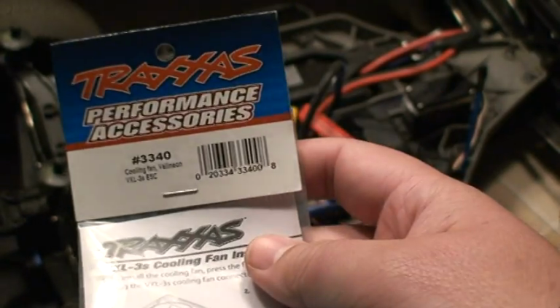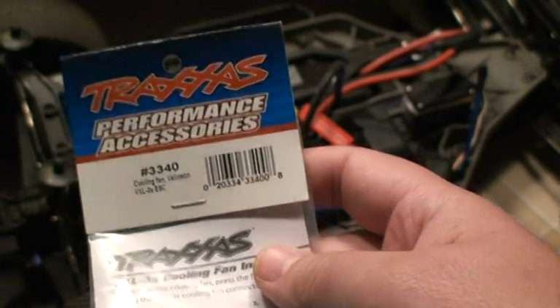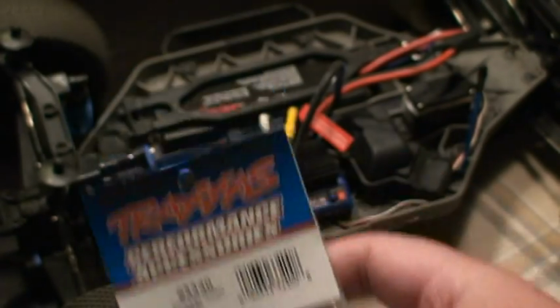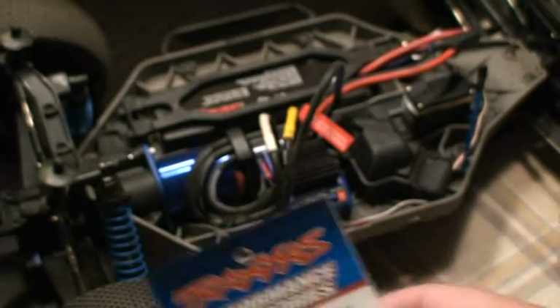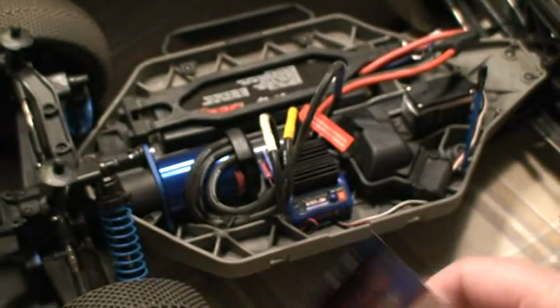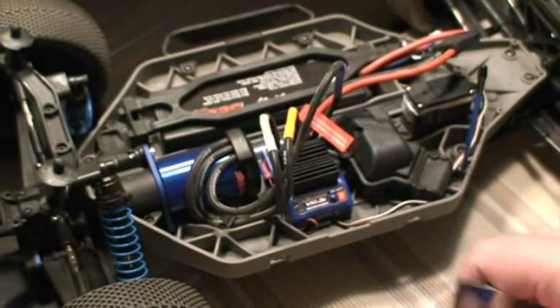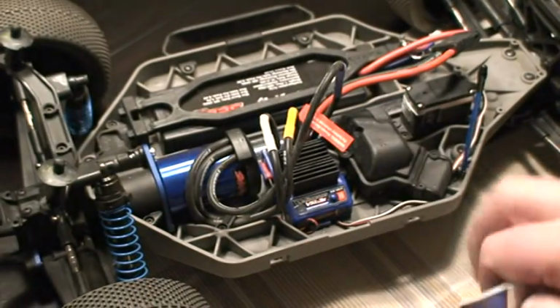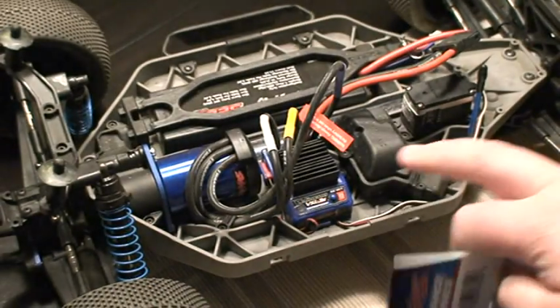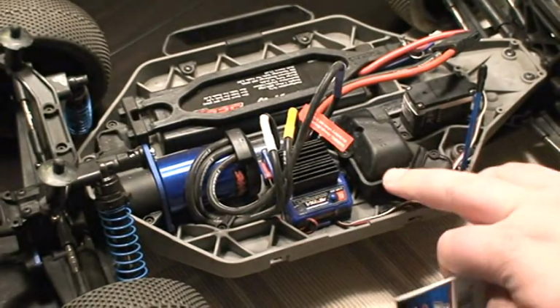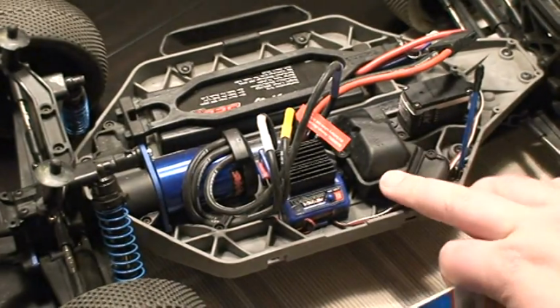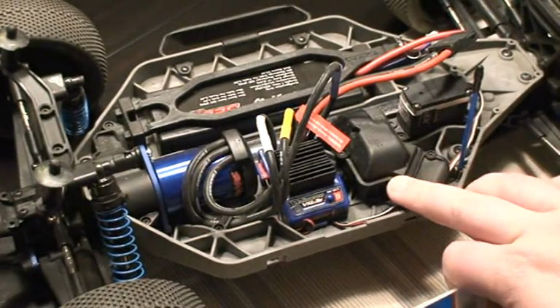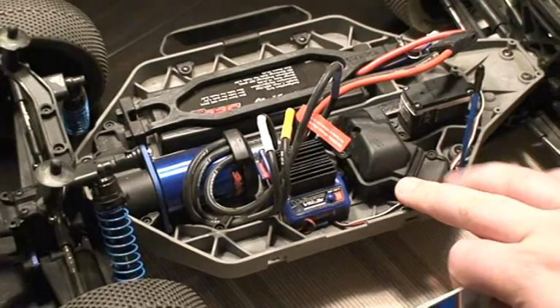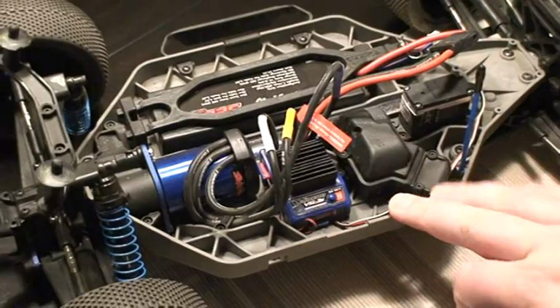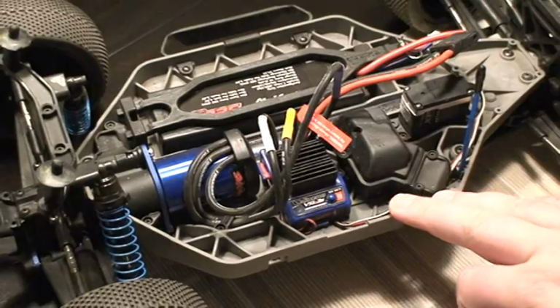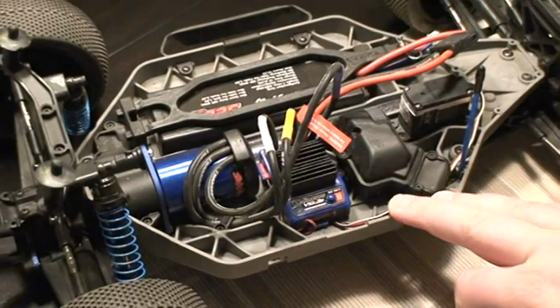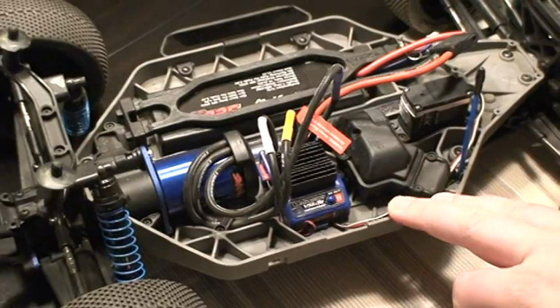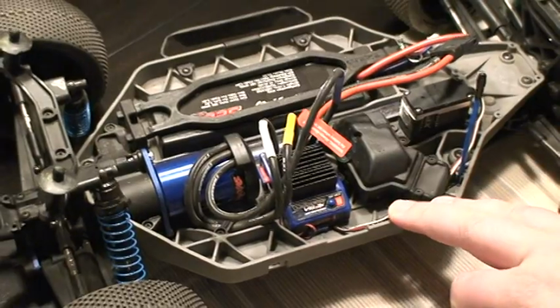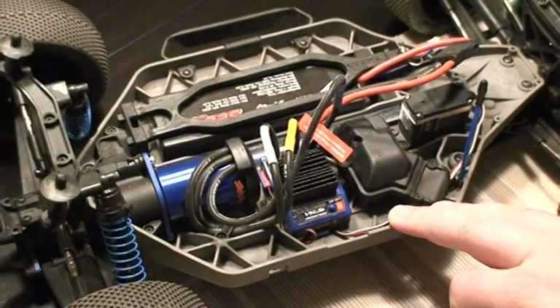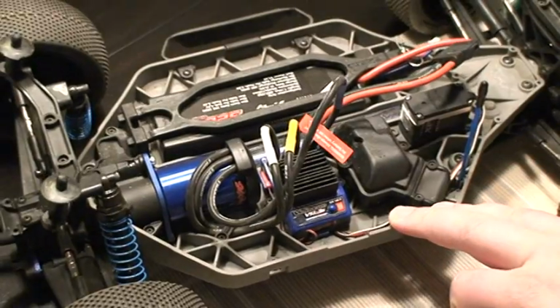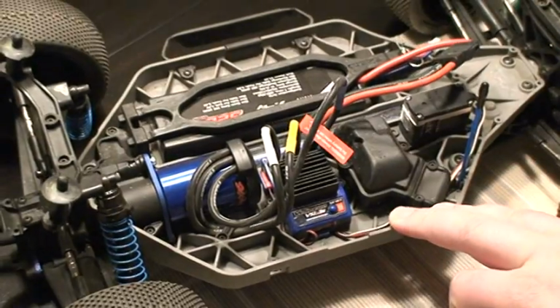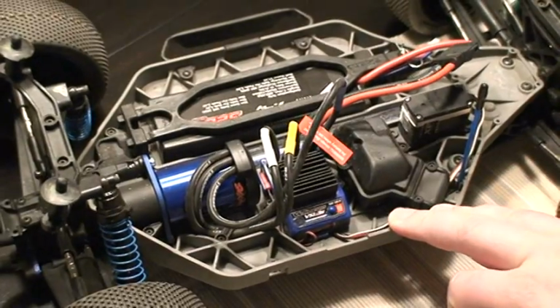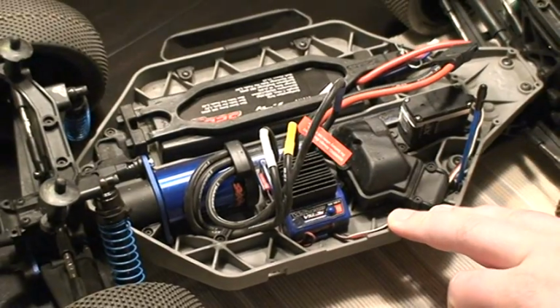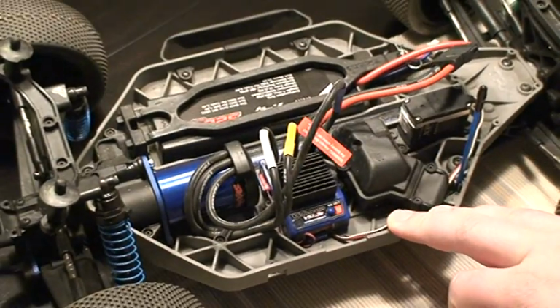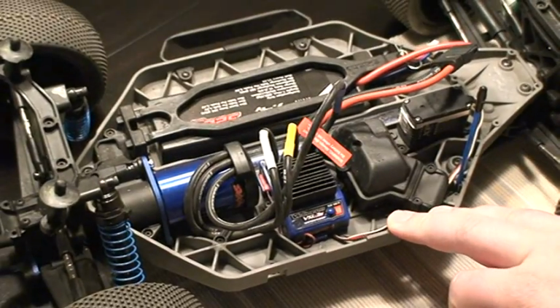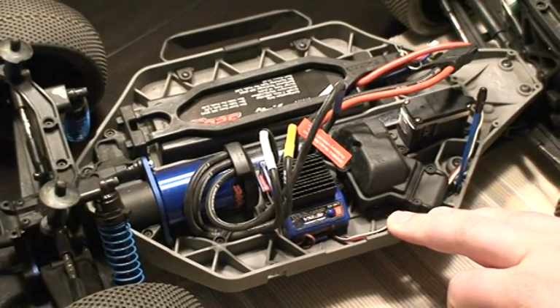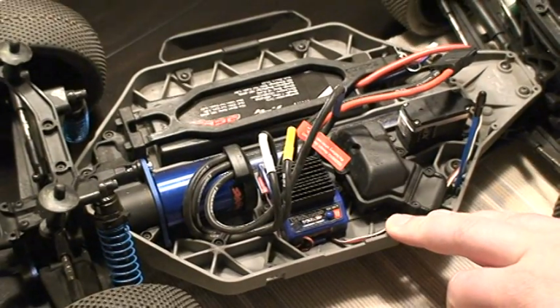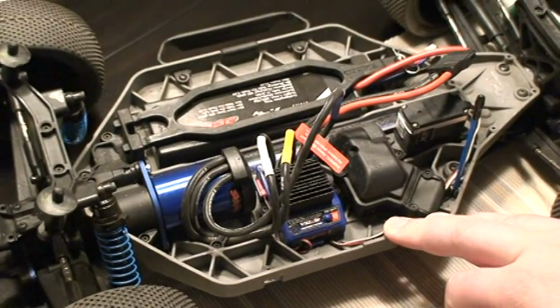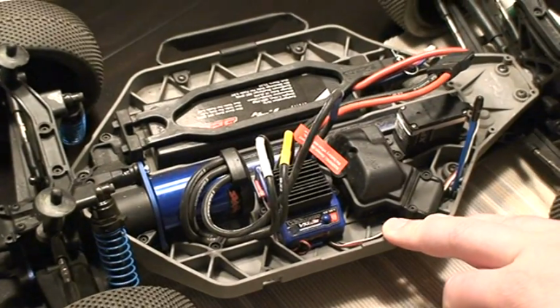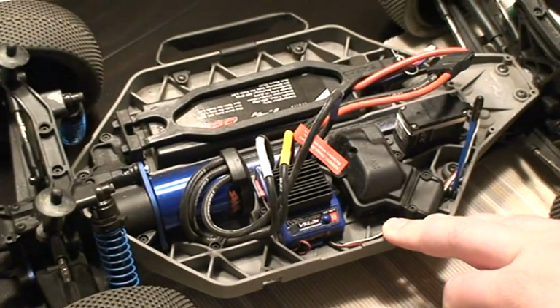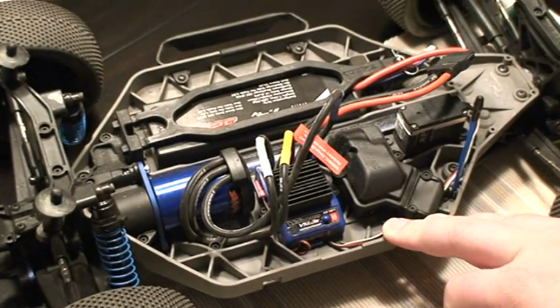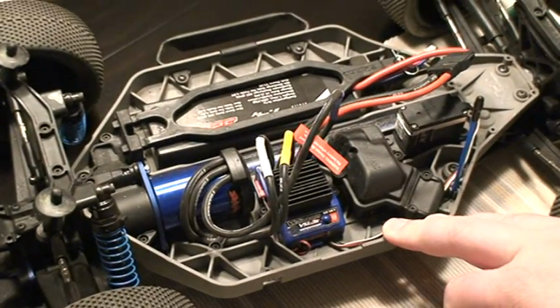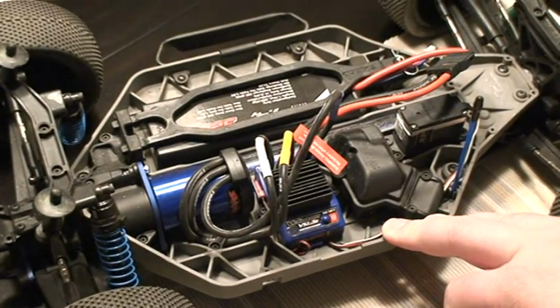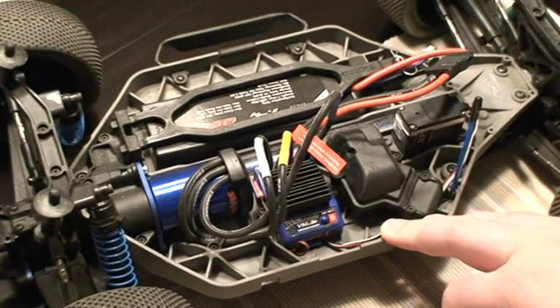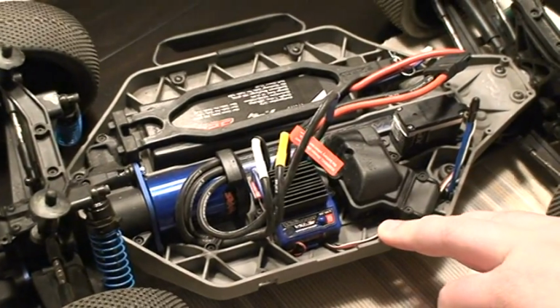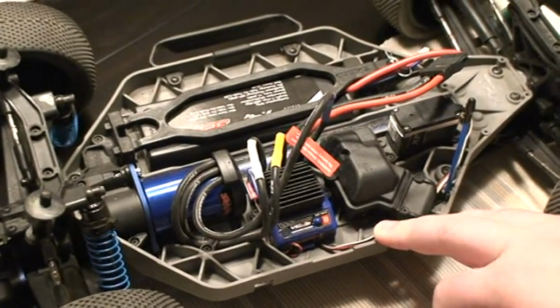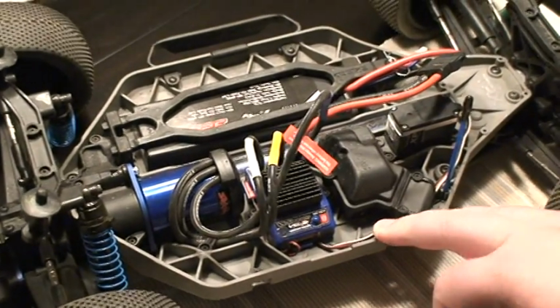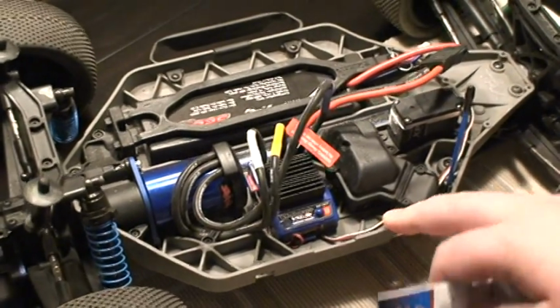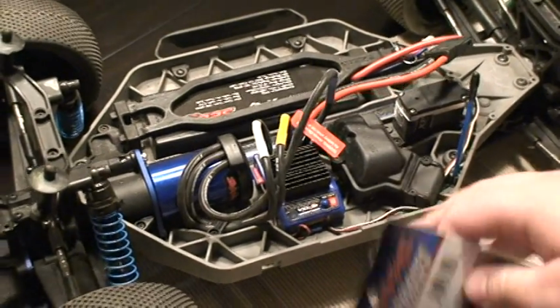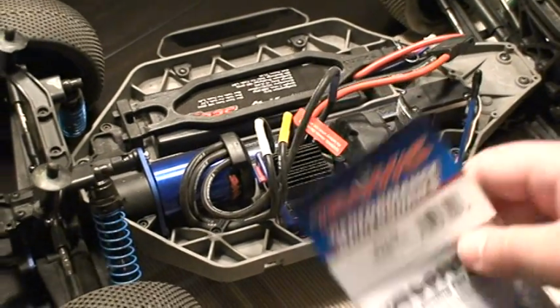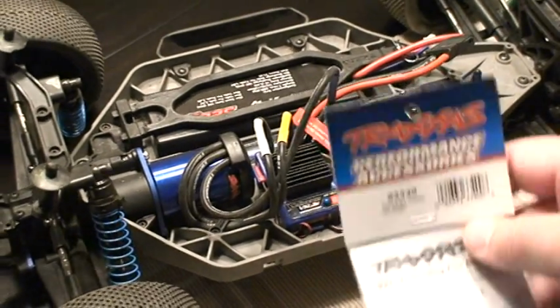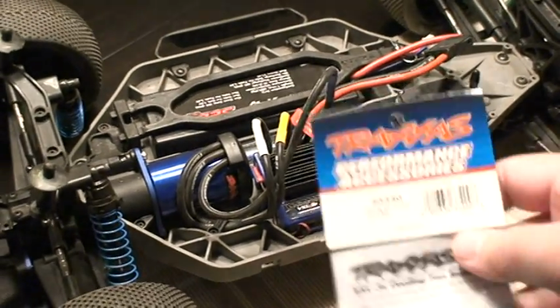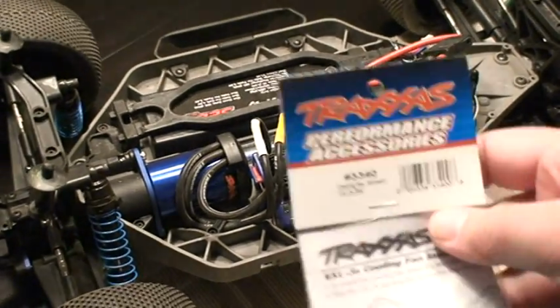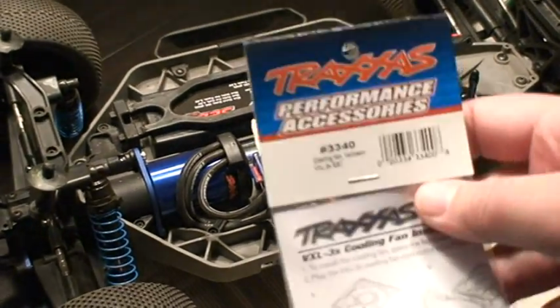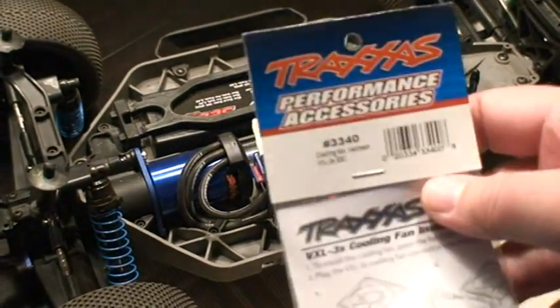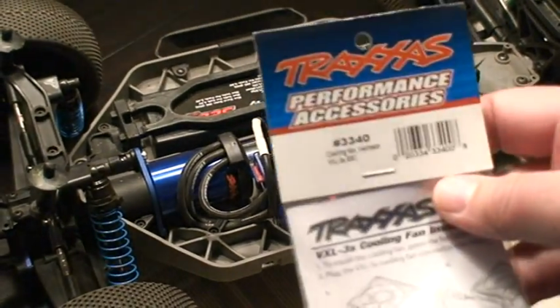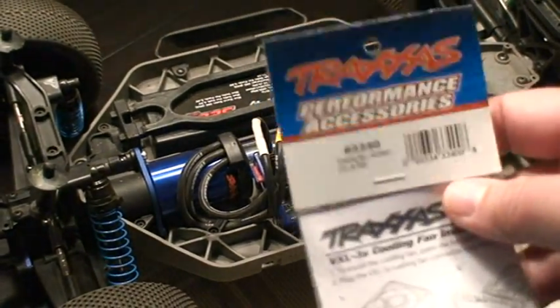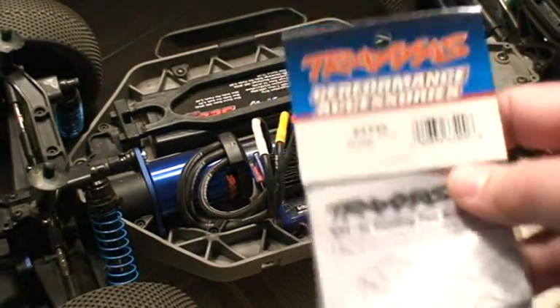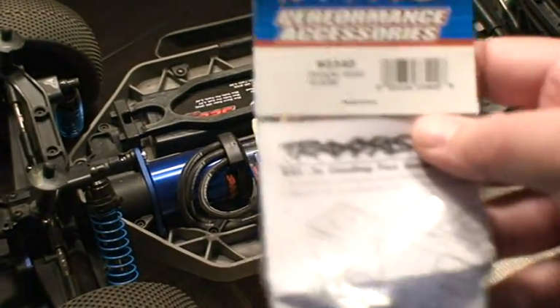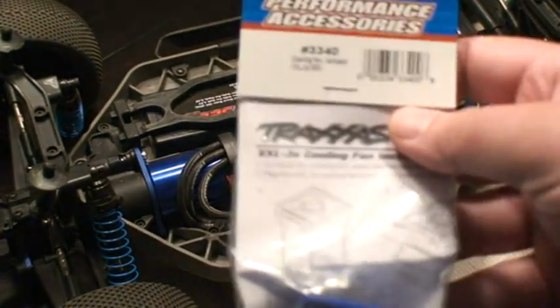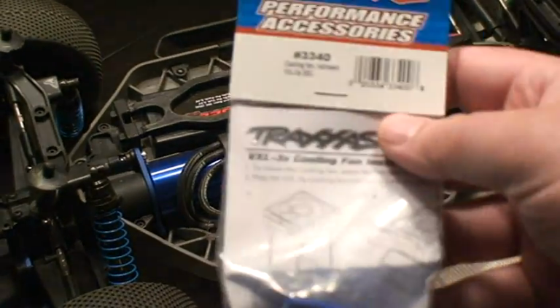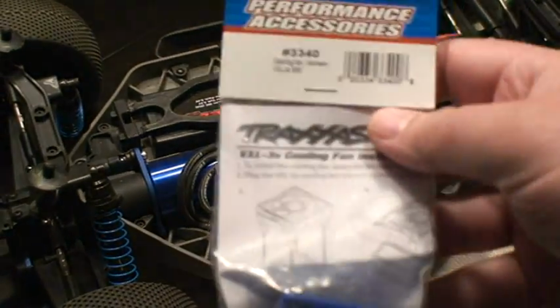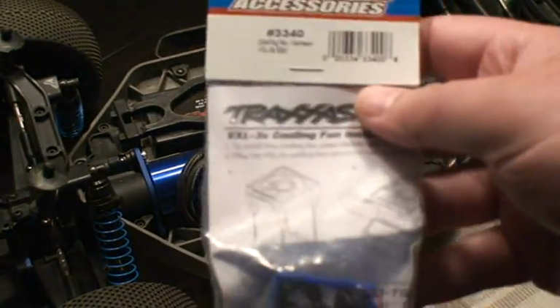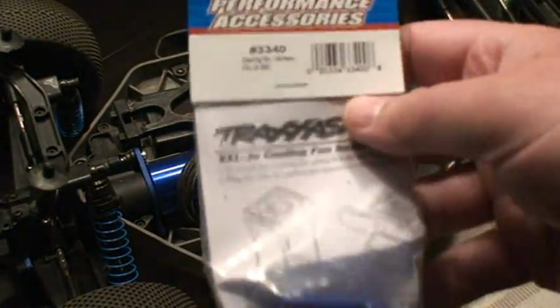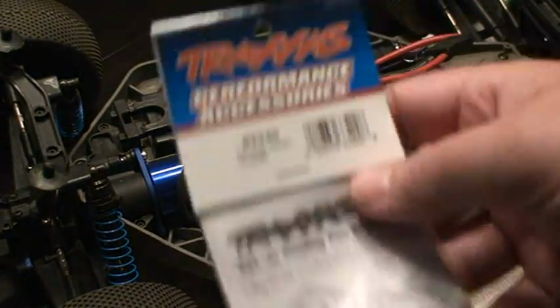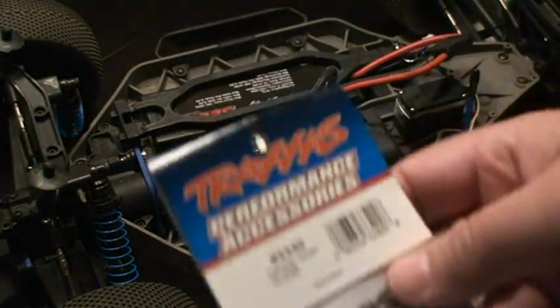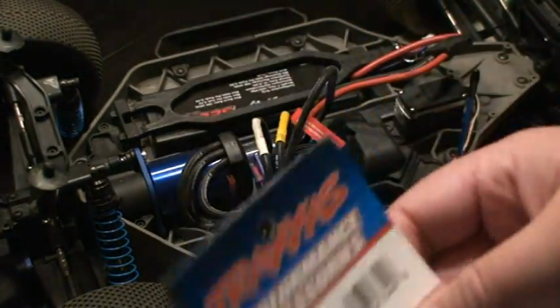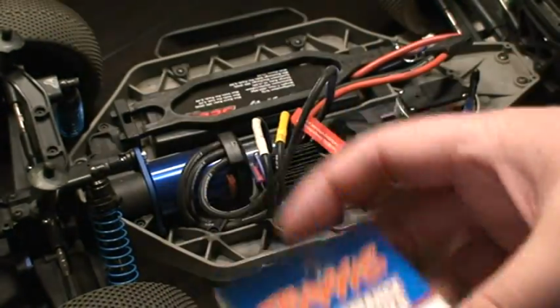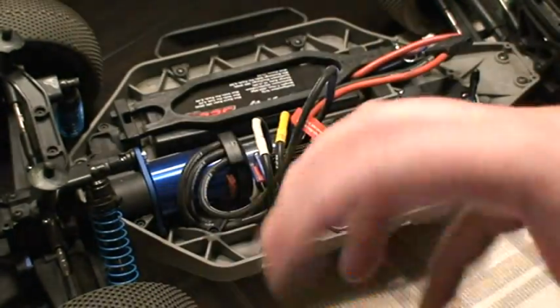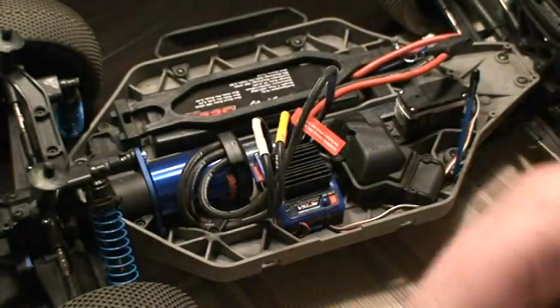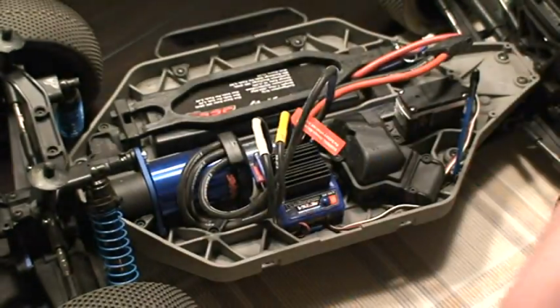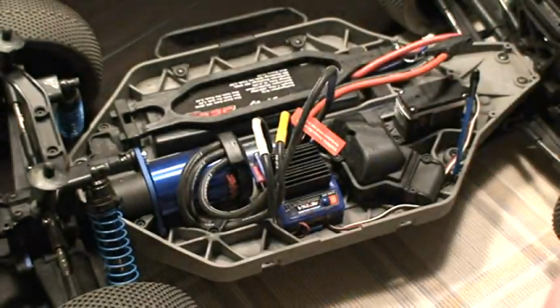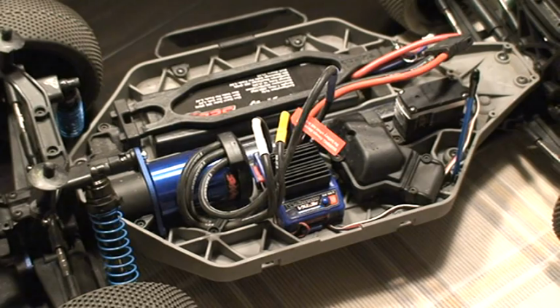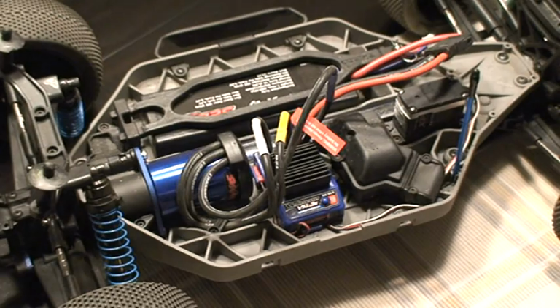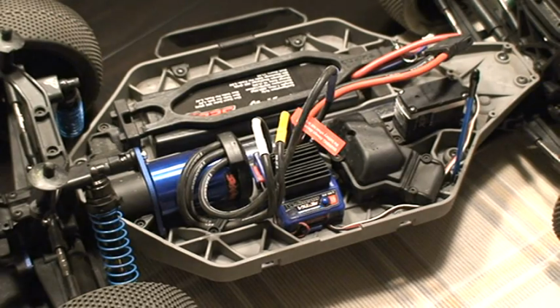Right here we've got a Slash four-wheel drive. To install it, we're just going to open it up here.